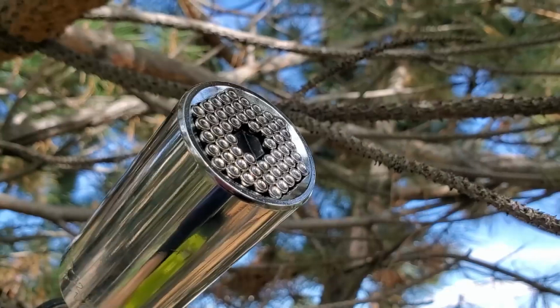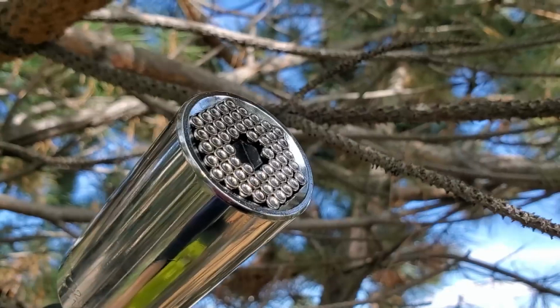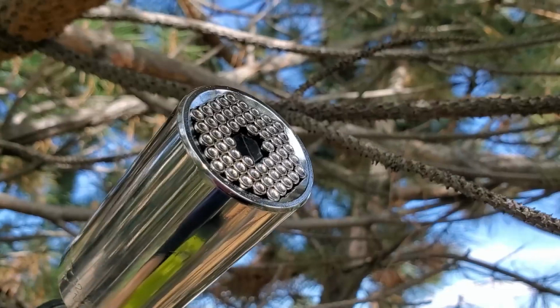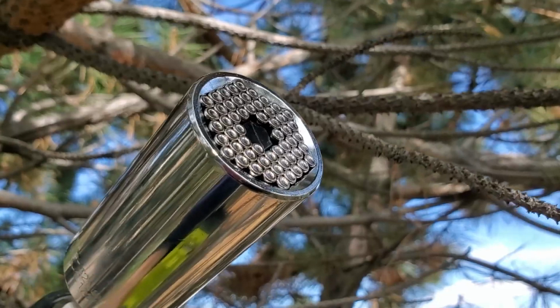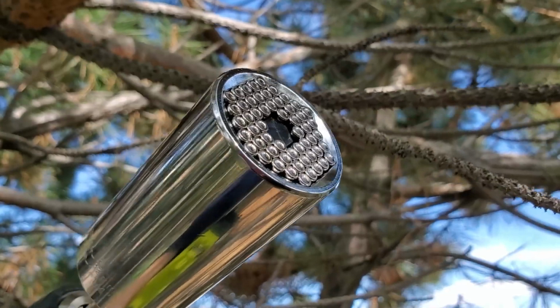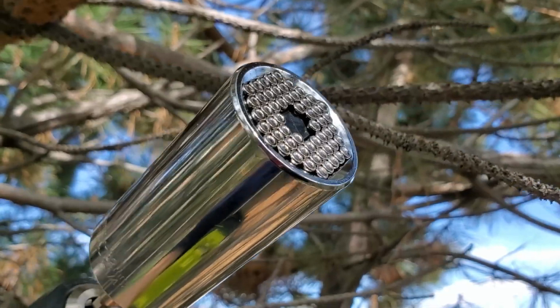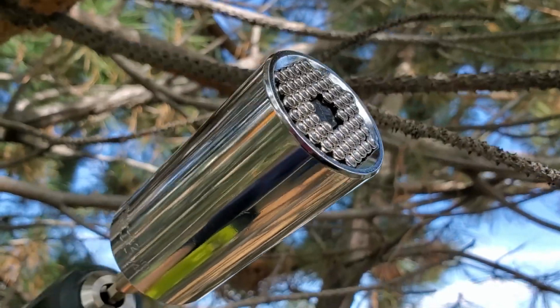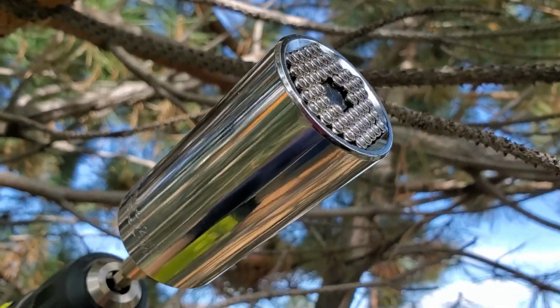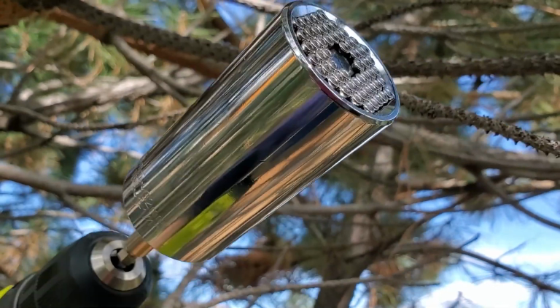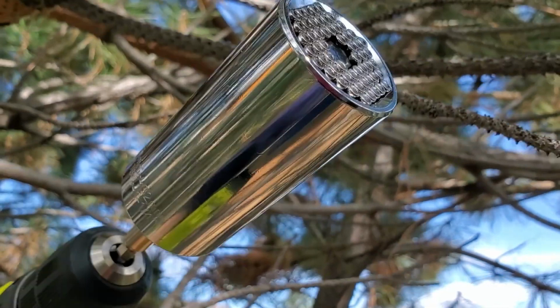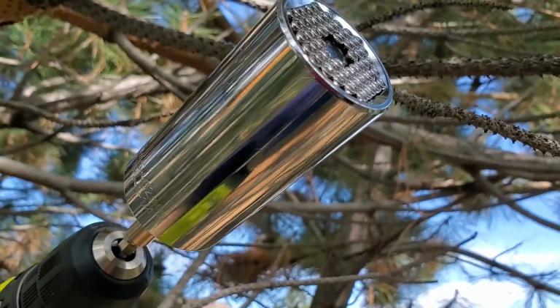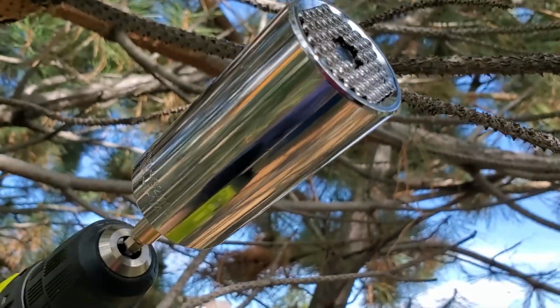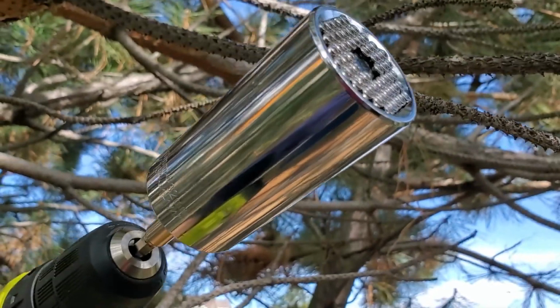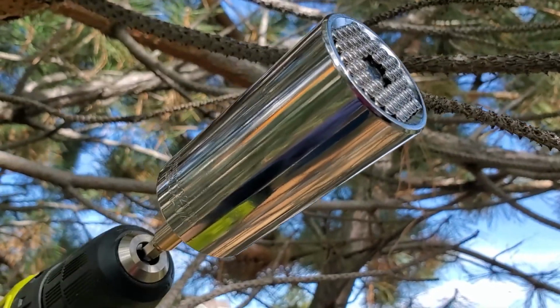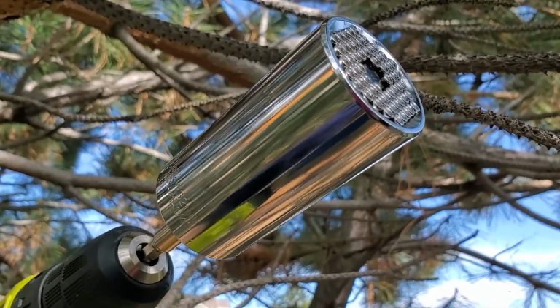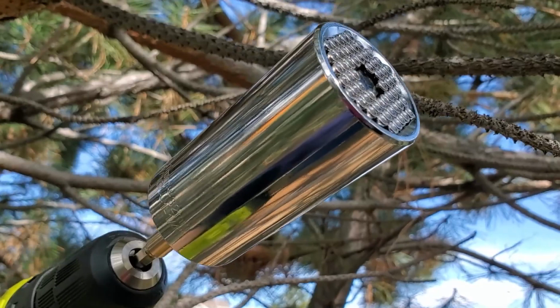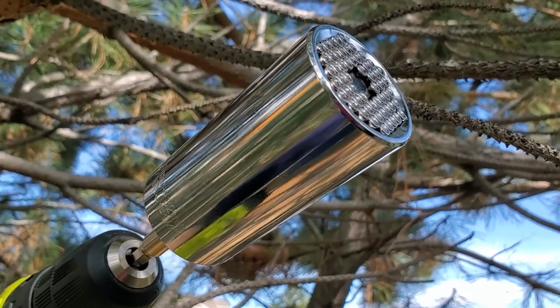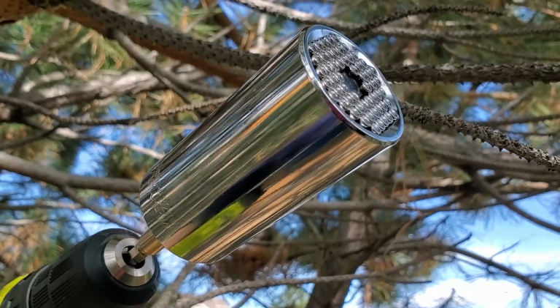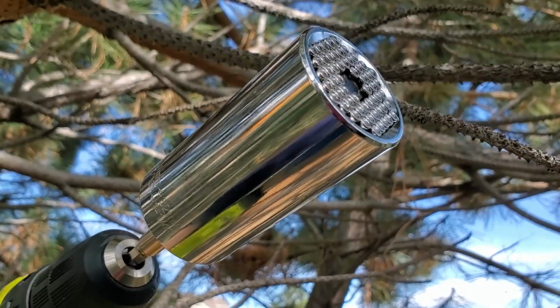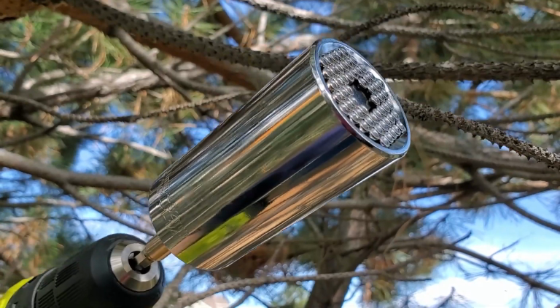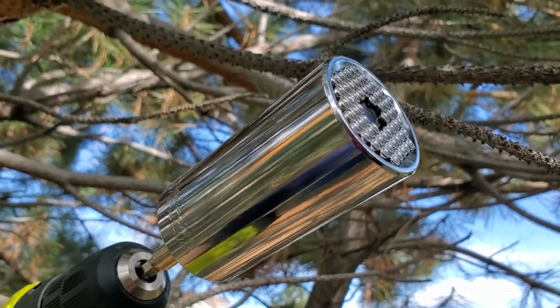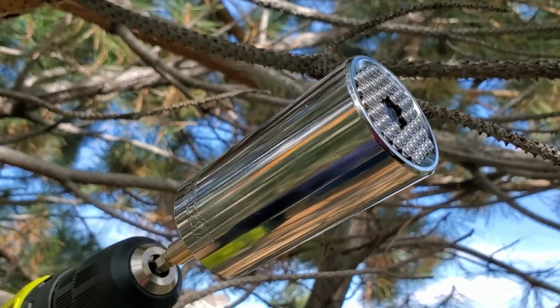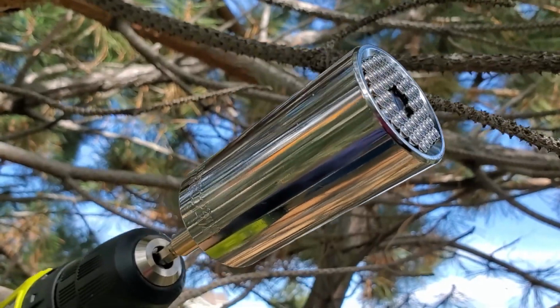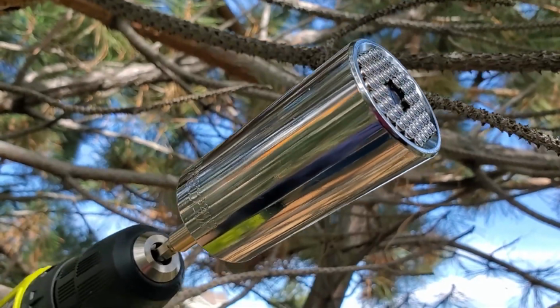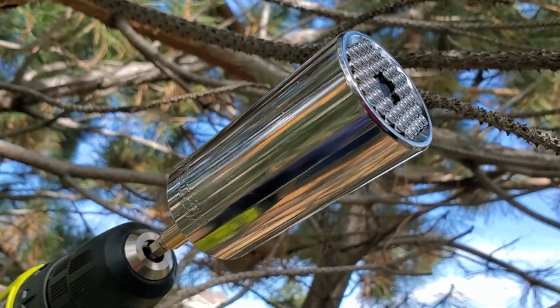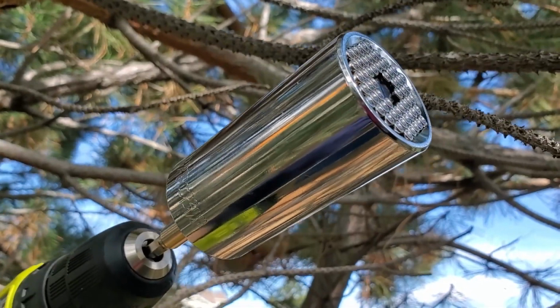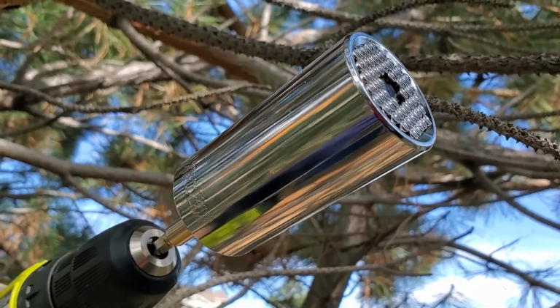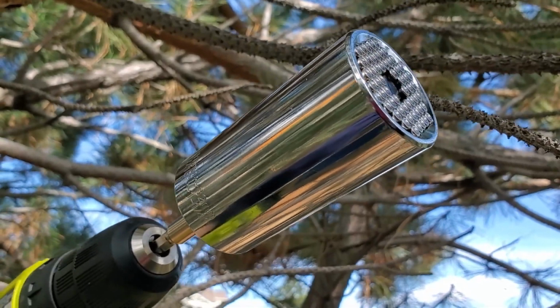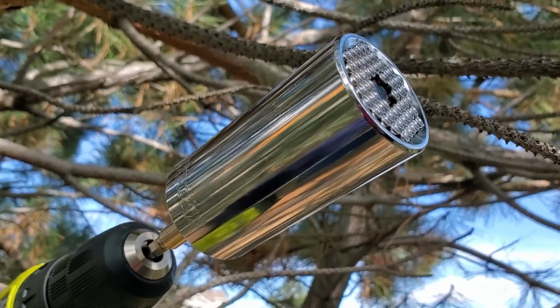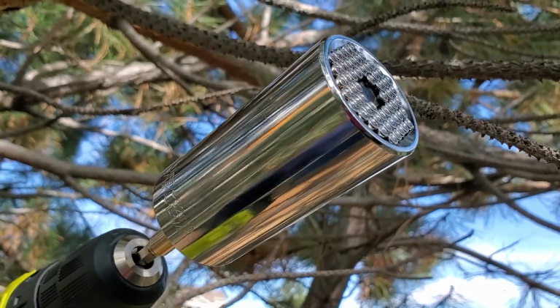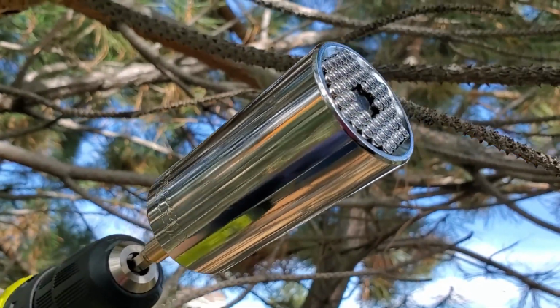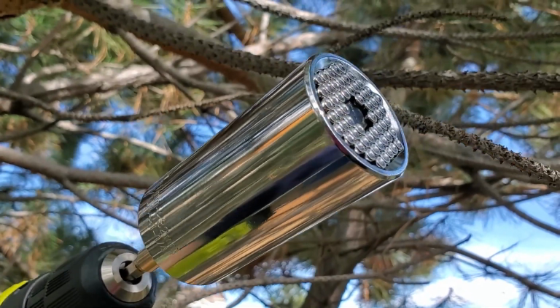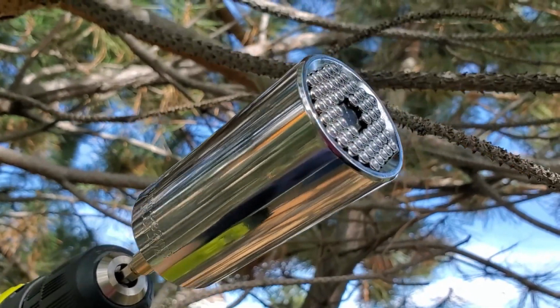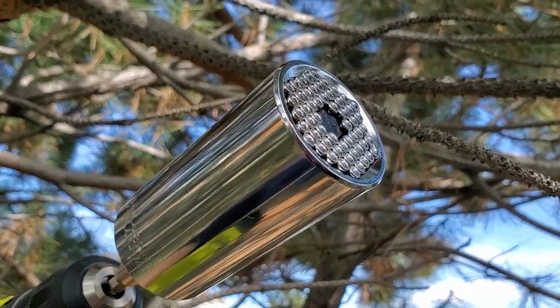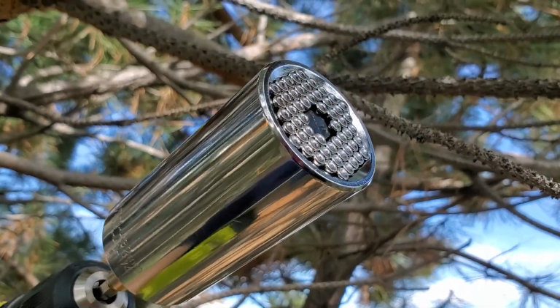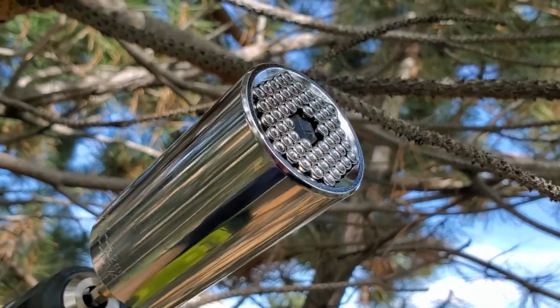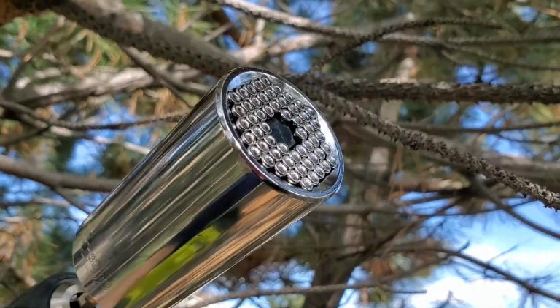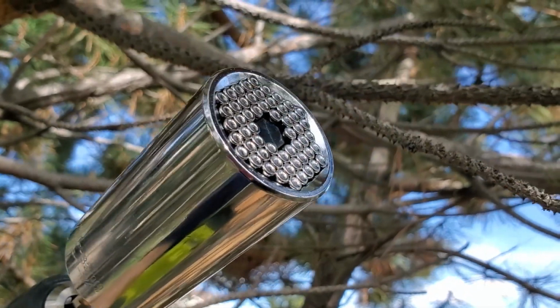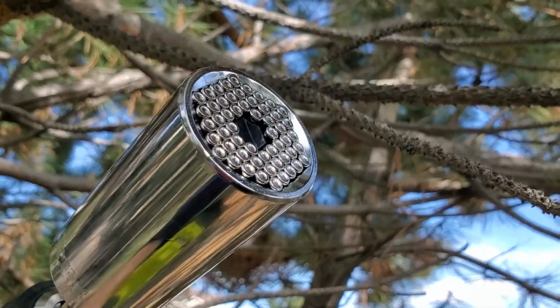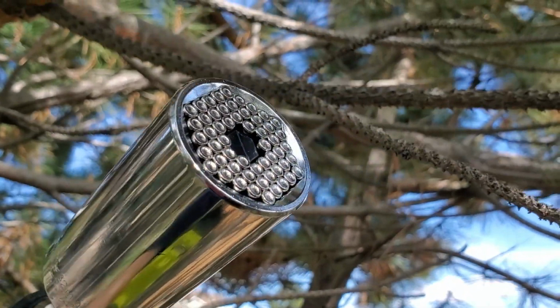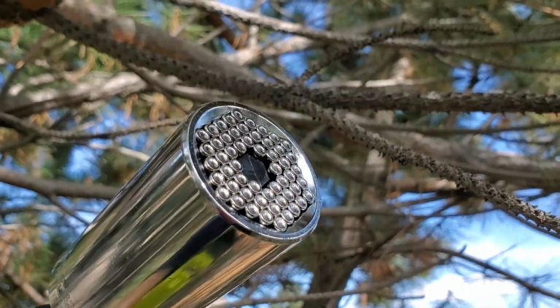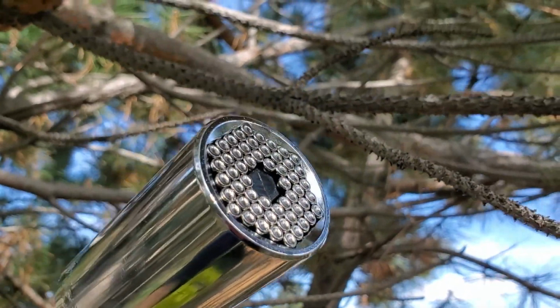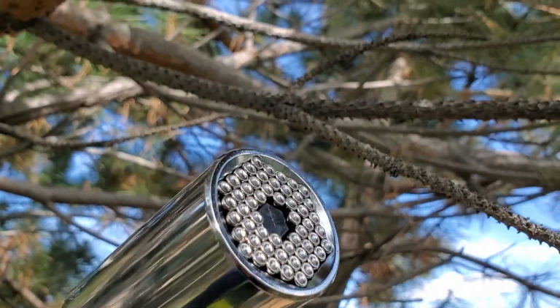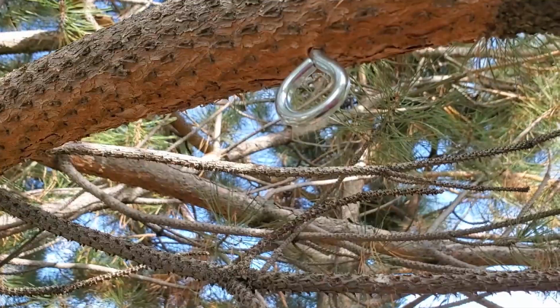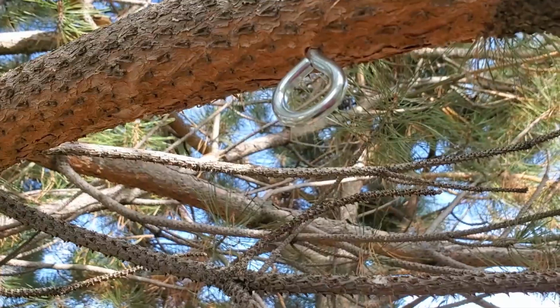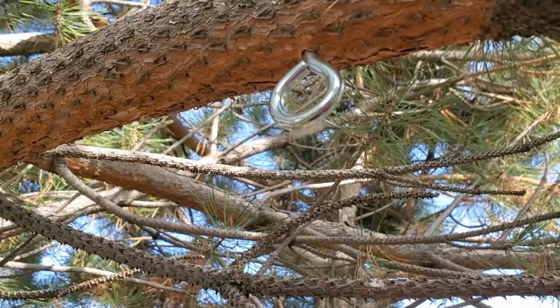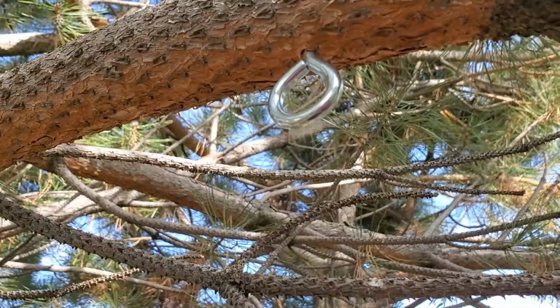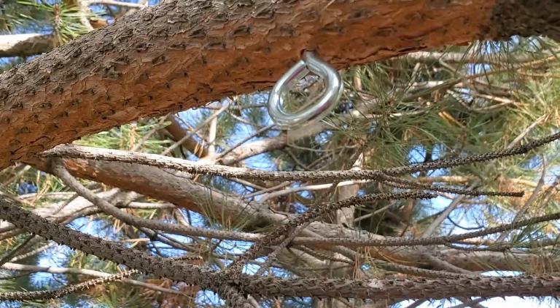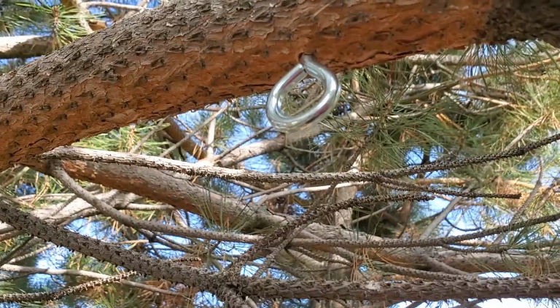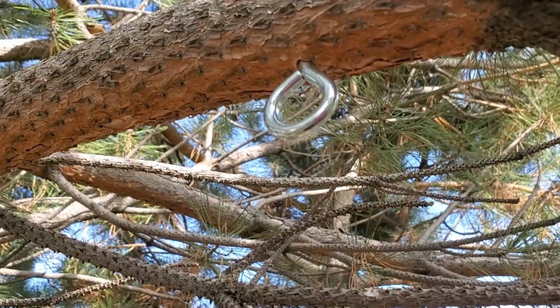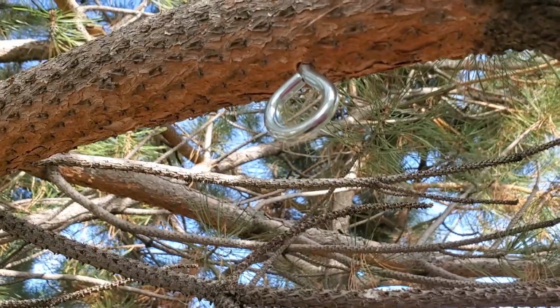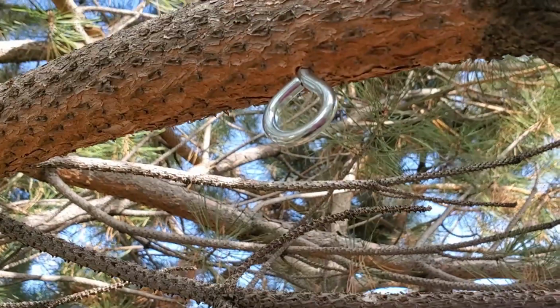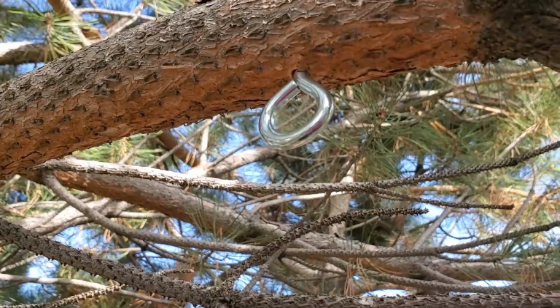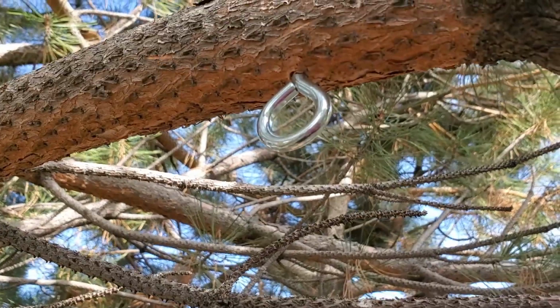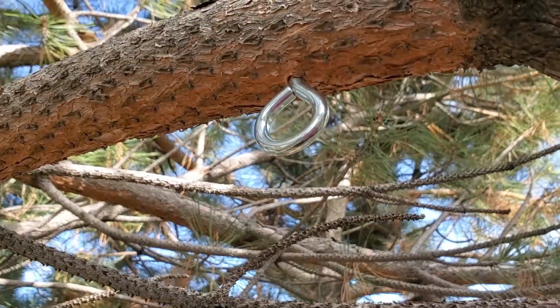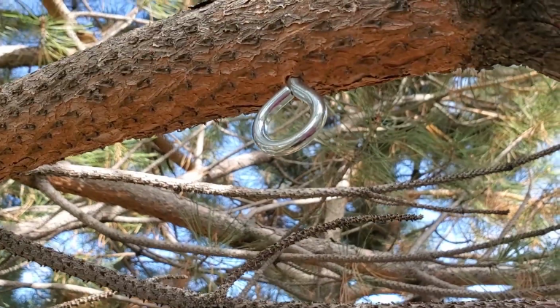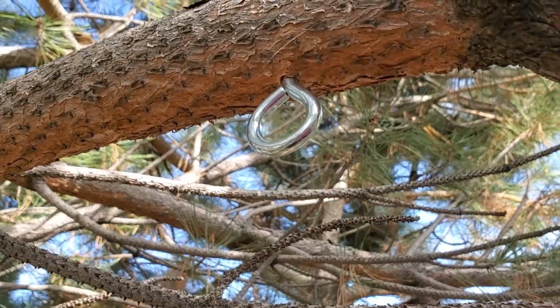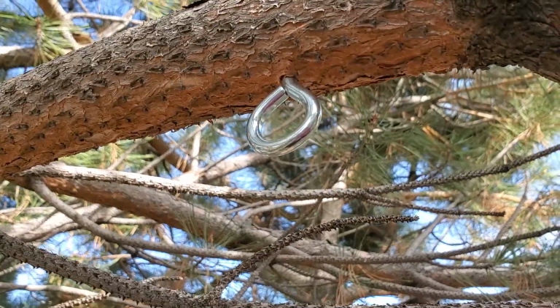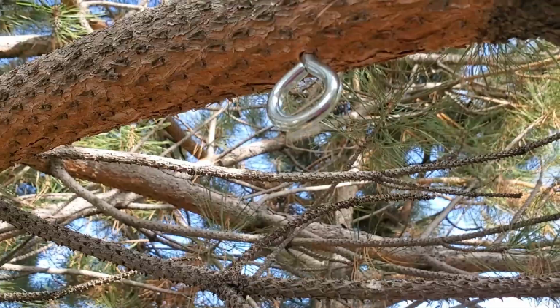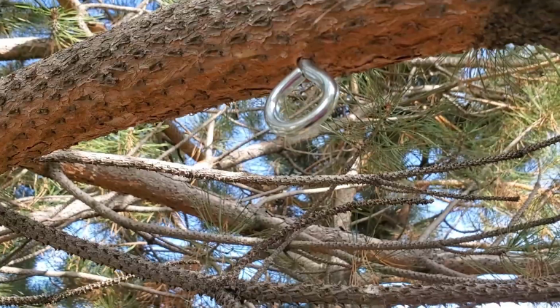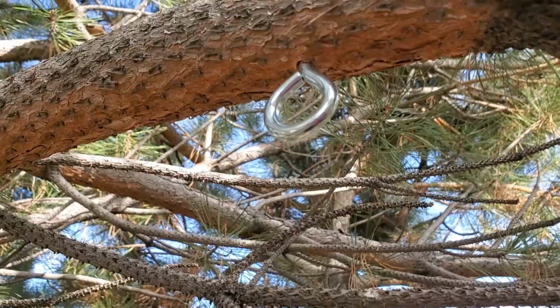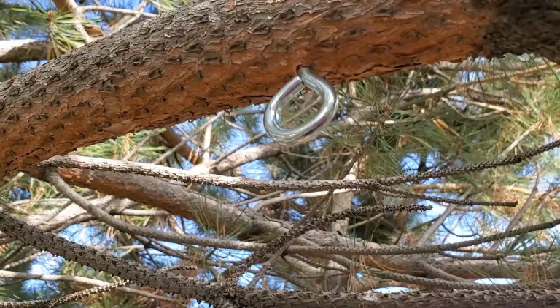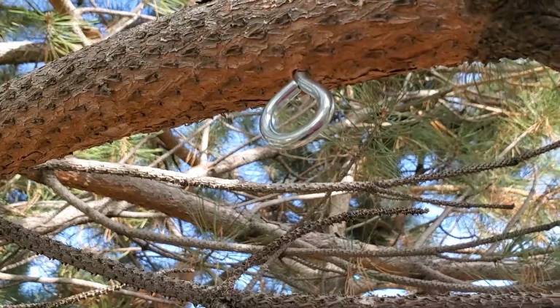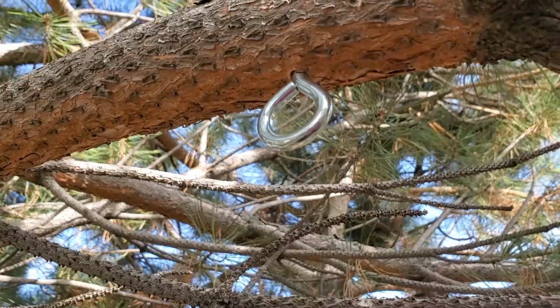I really like this Universal Socket Set. I think it's going to be handy for a variety of applications.